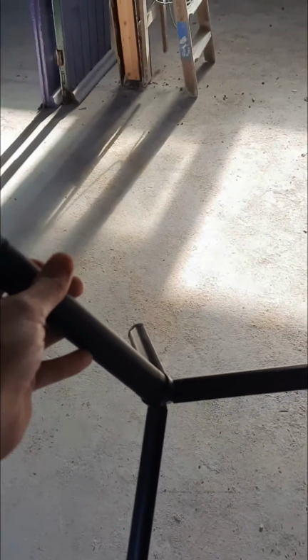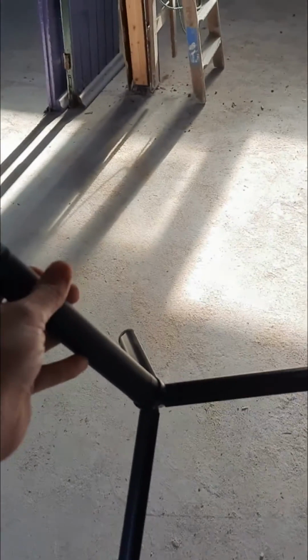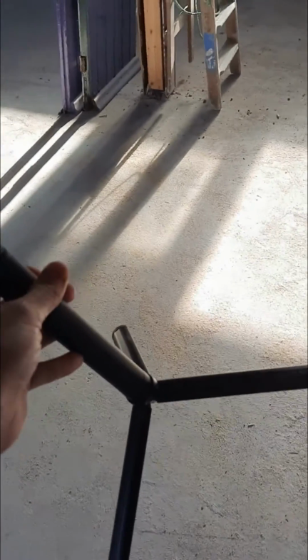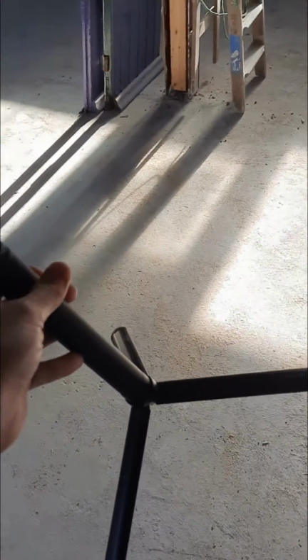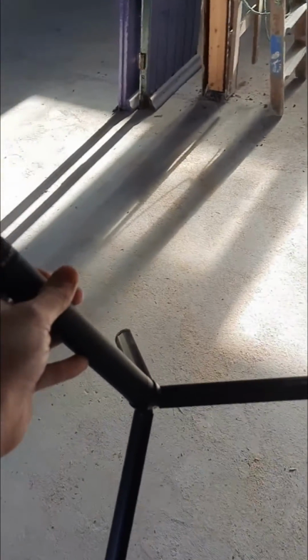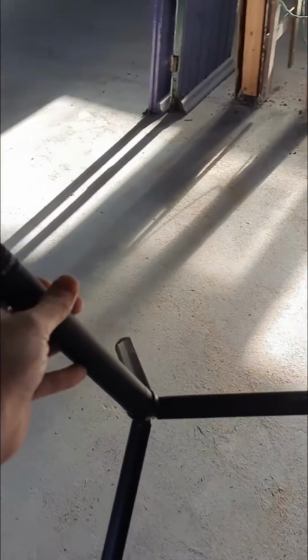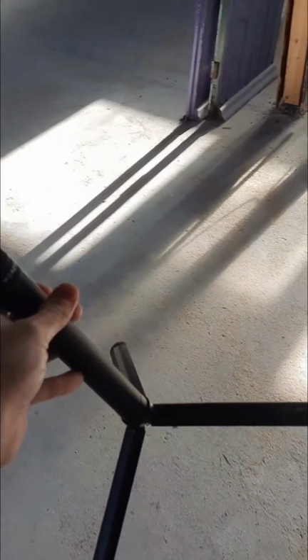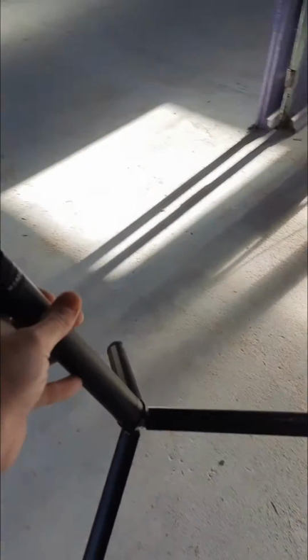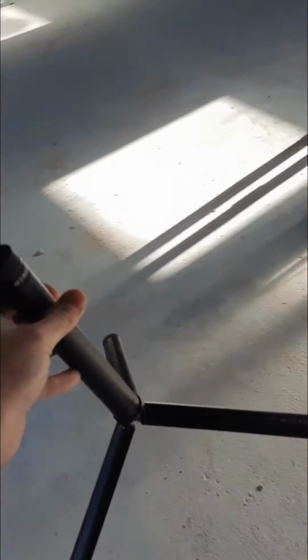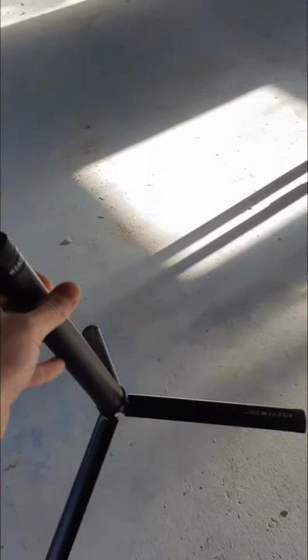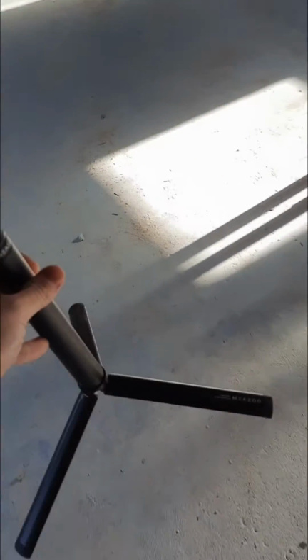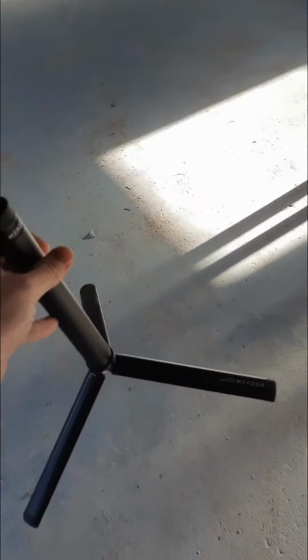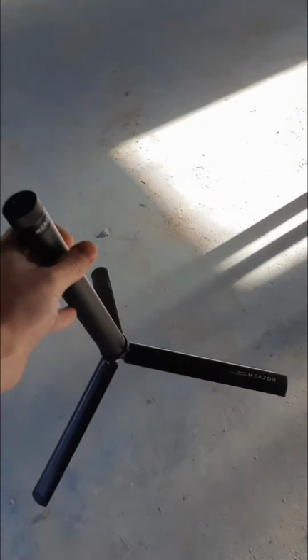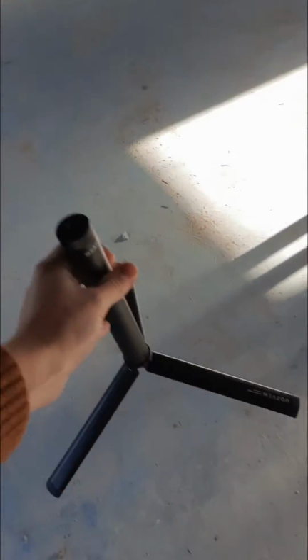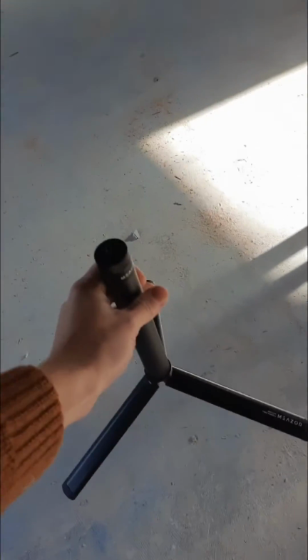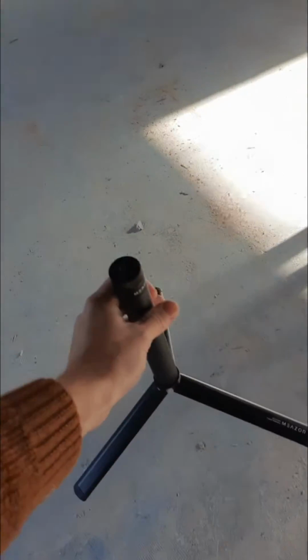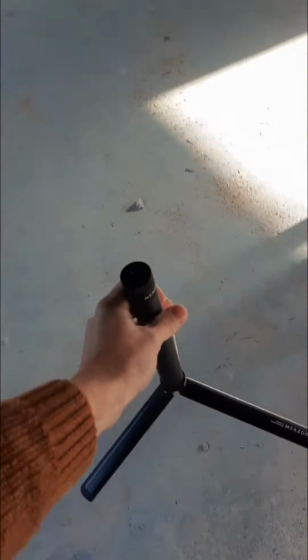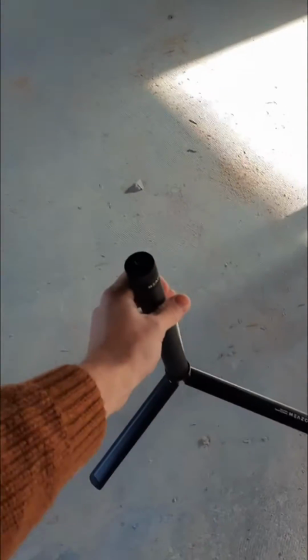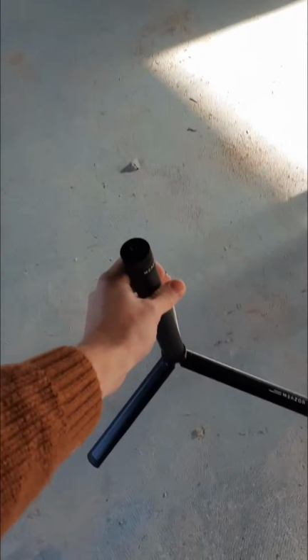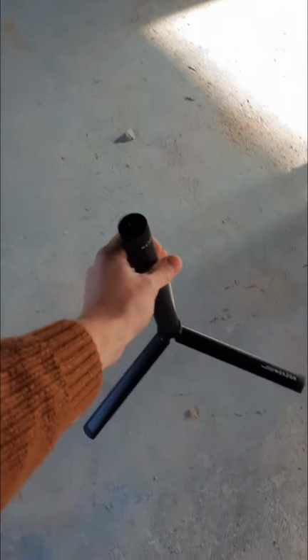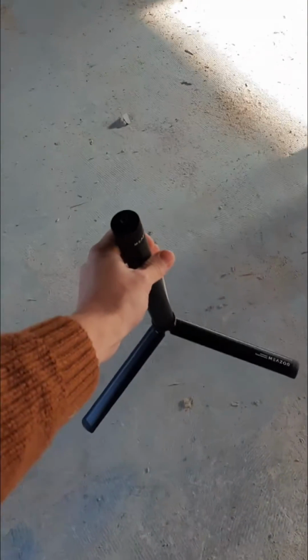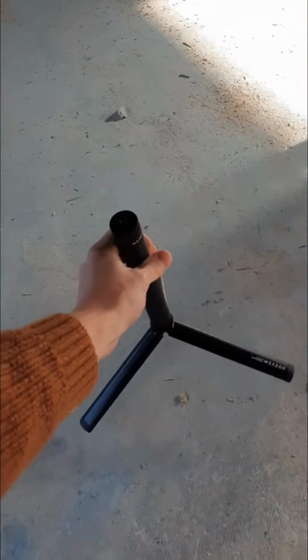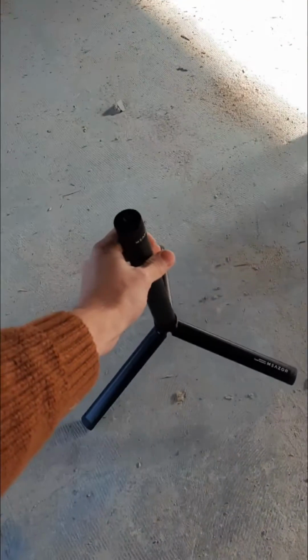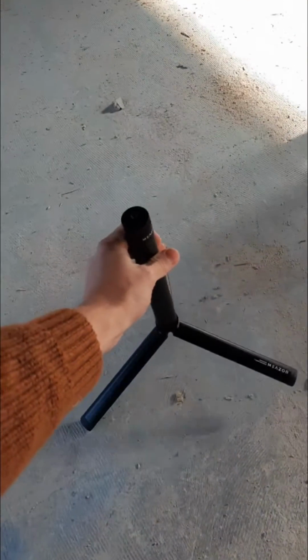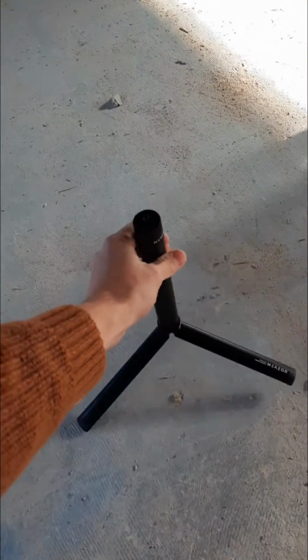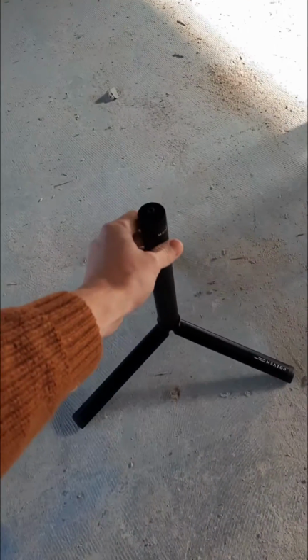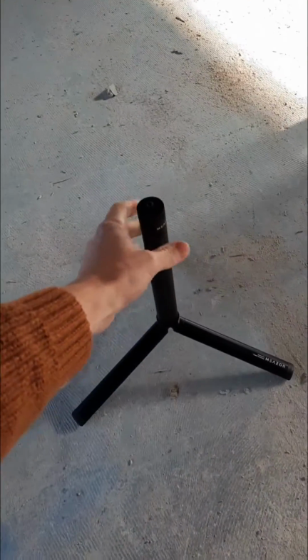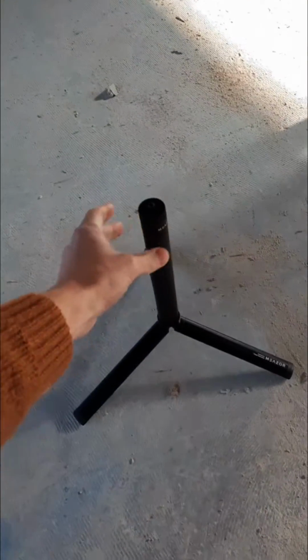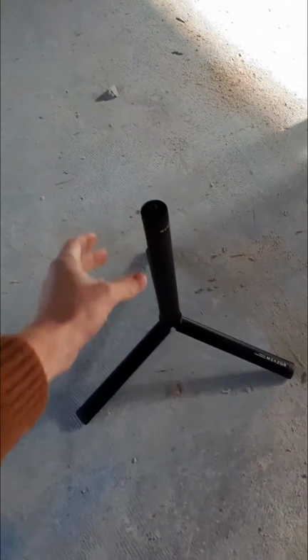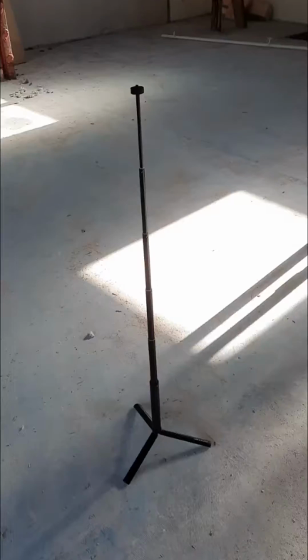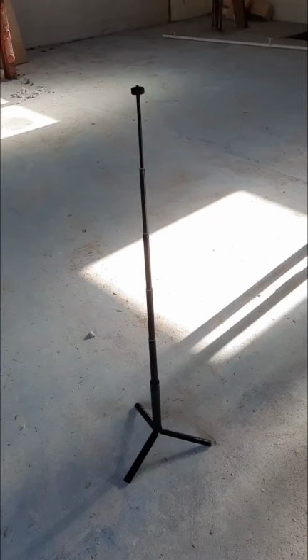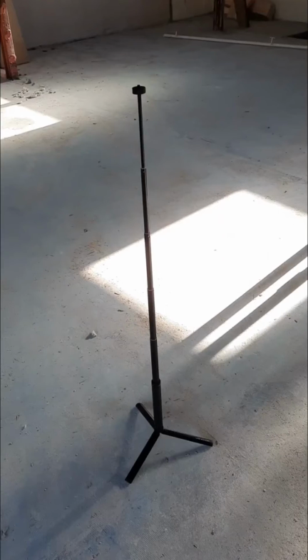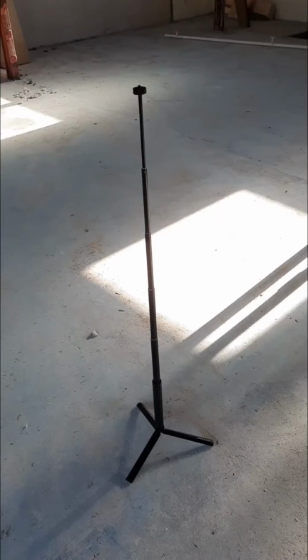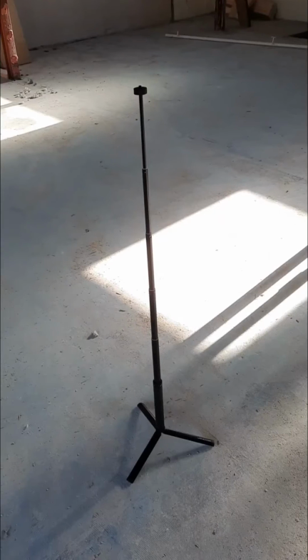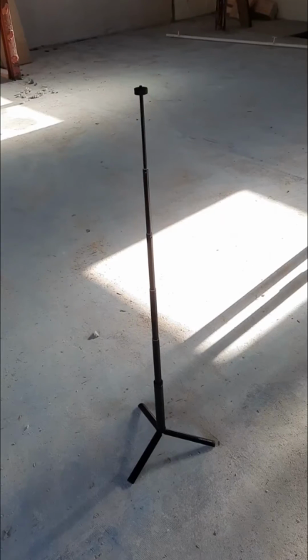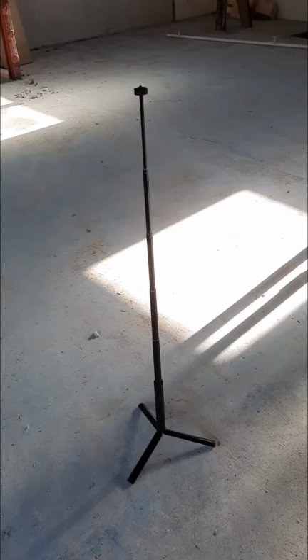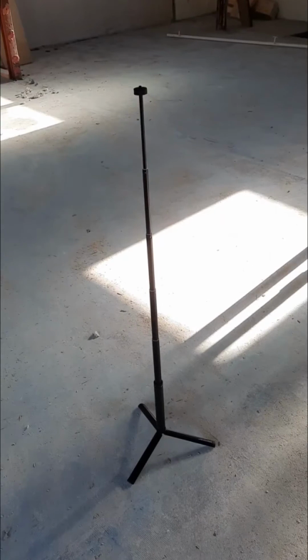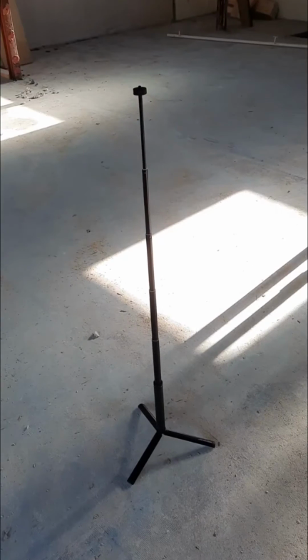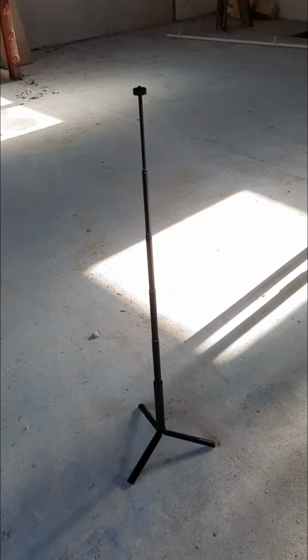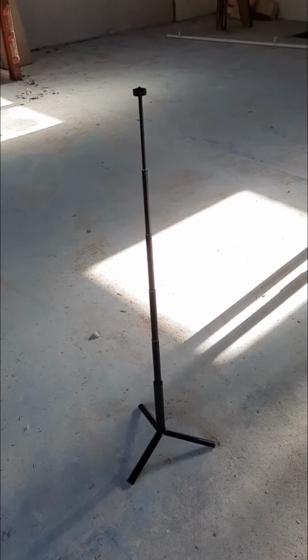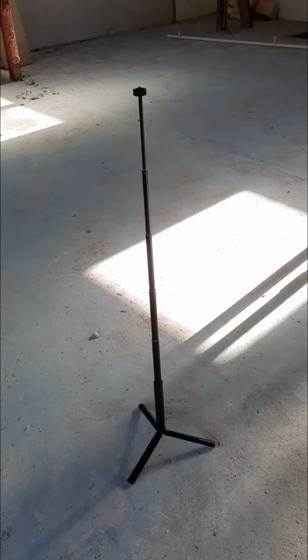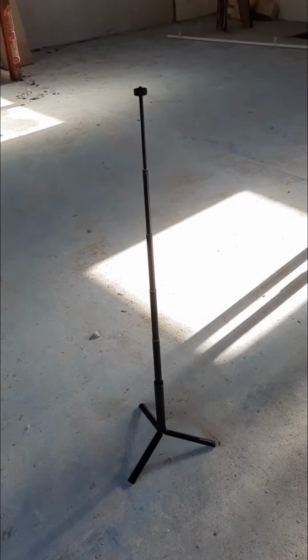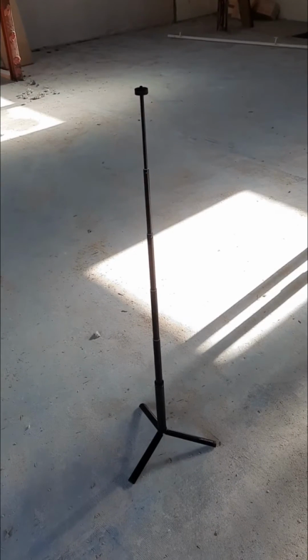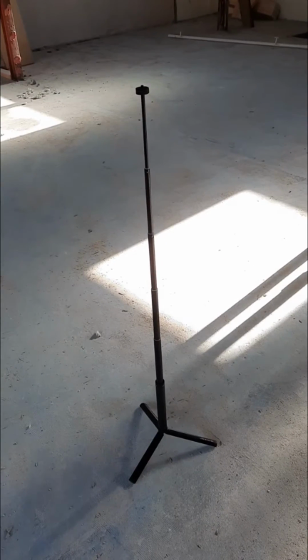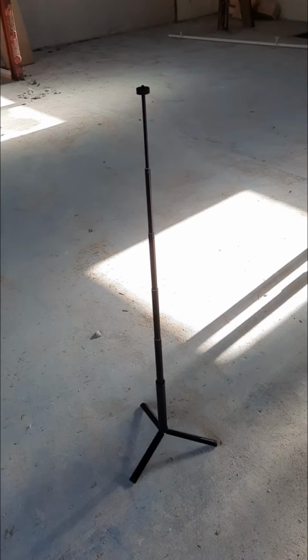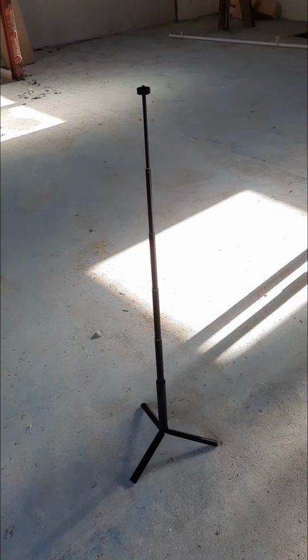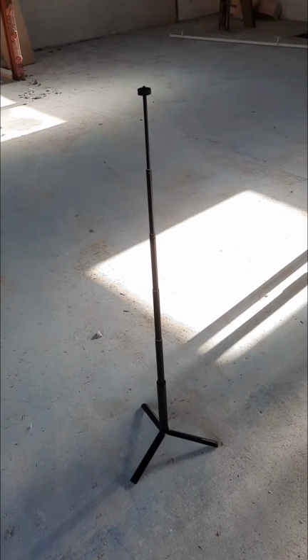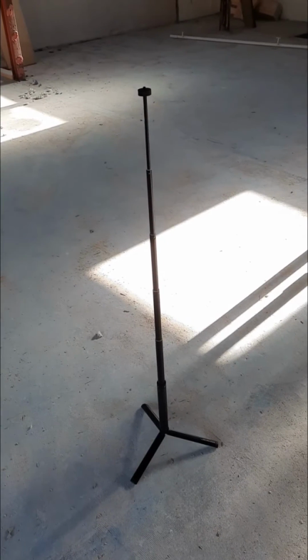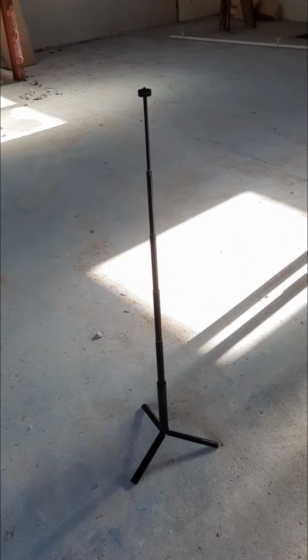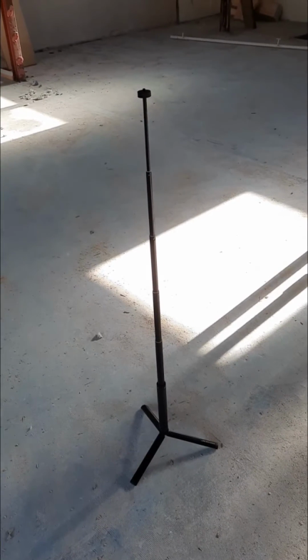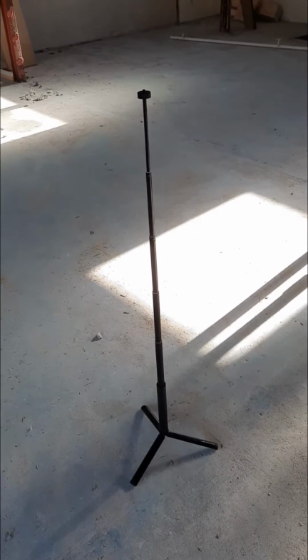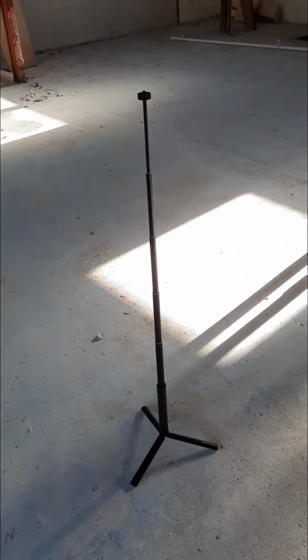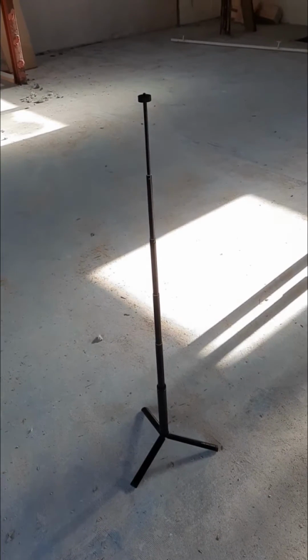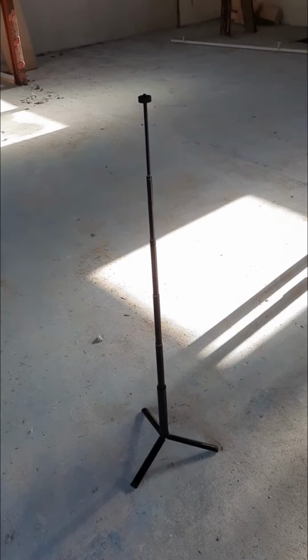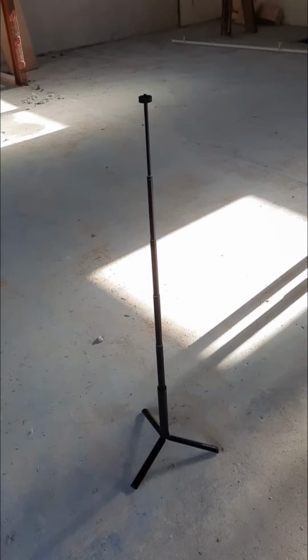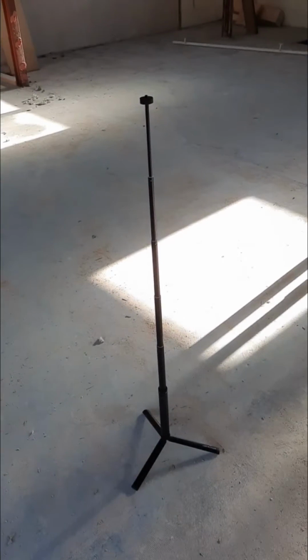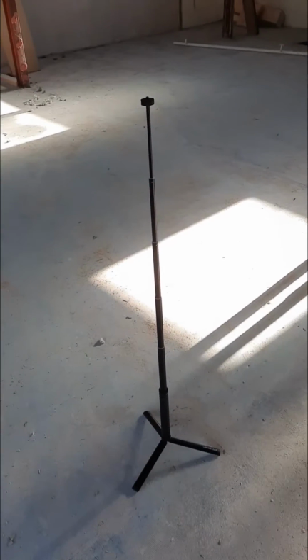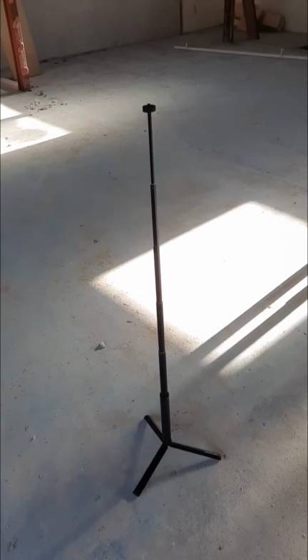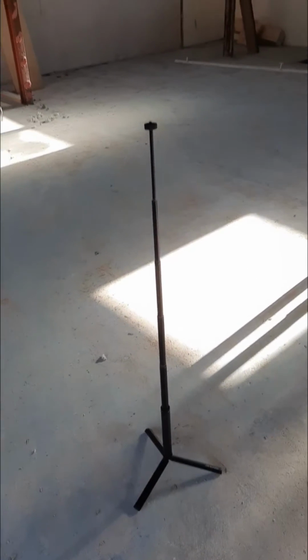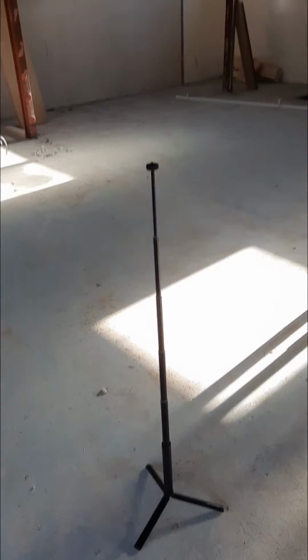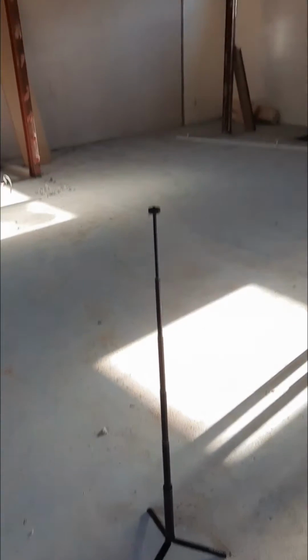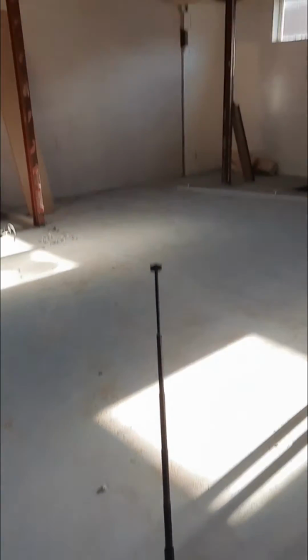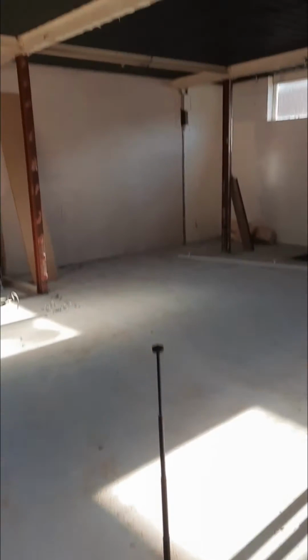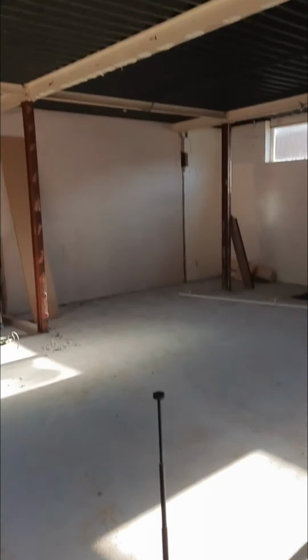Pop the tripod in the middle of the room. Step three, pull it up and make it ready to go.